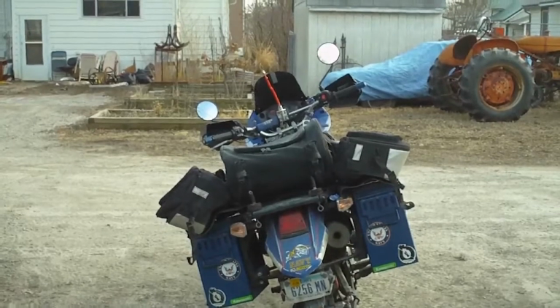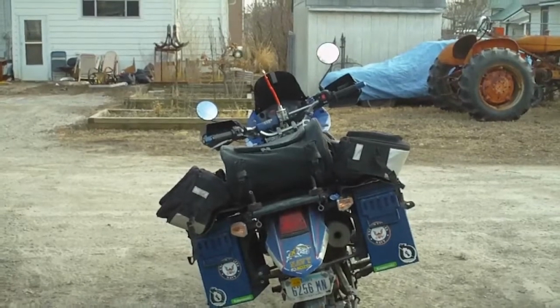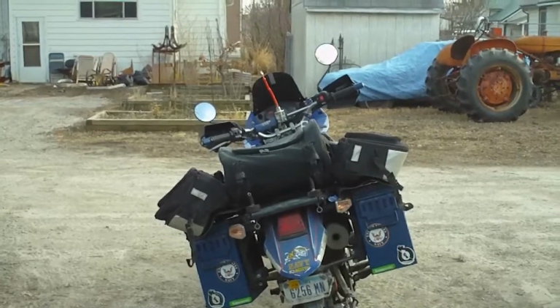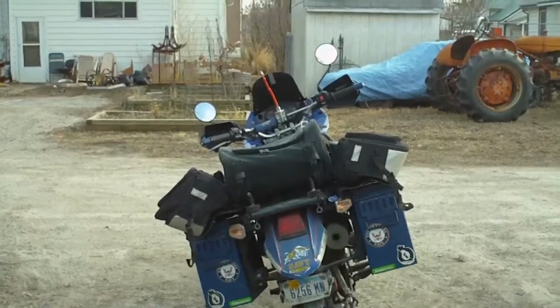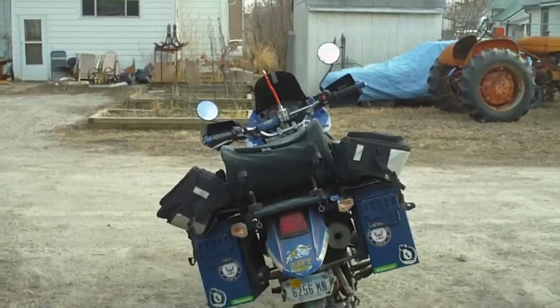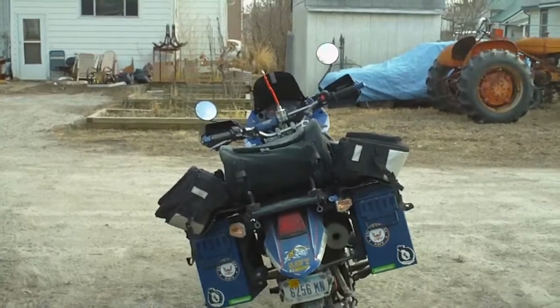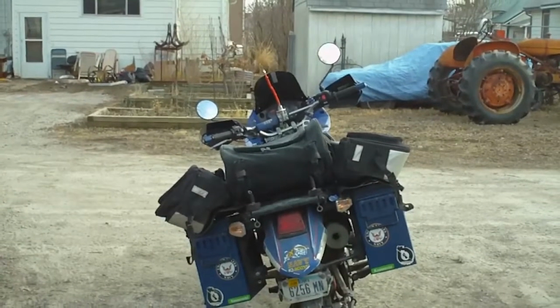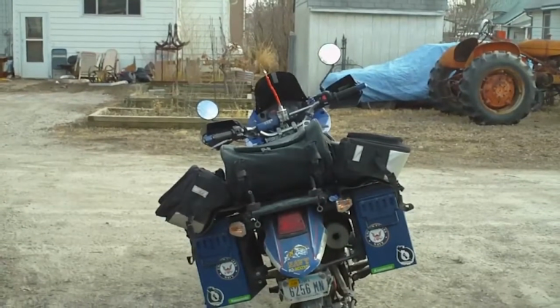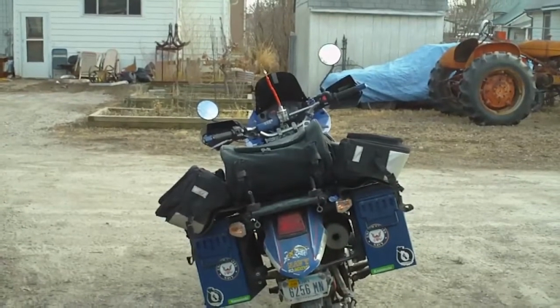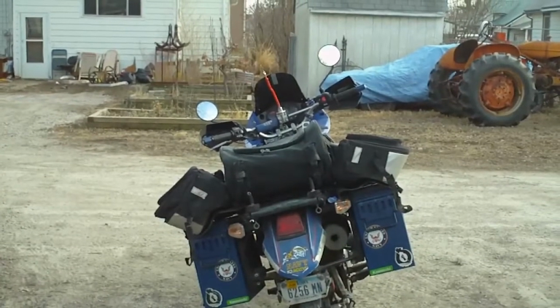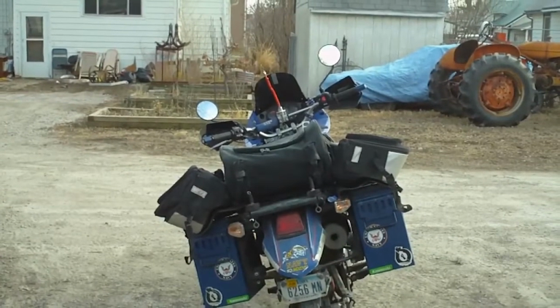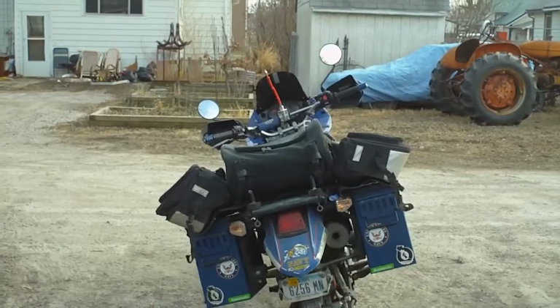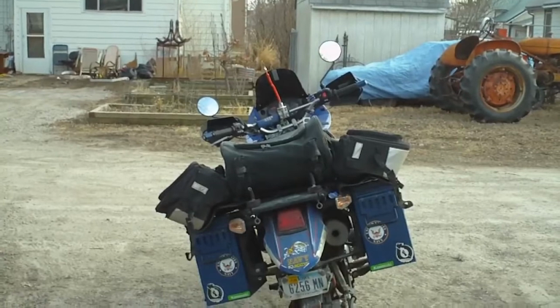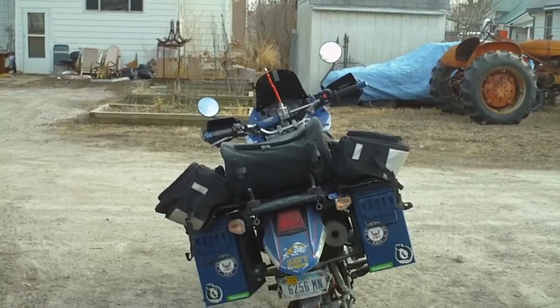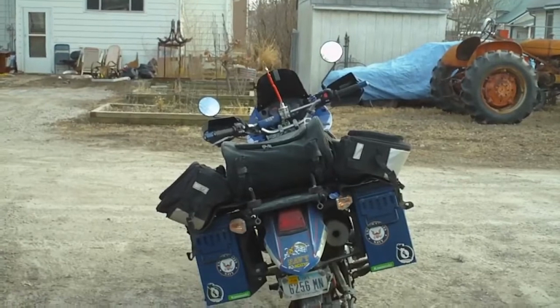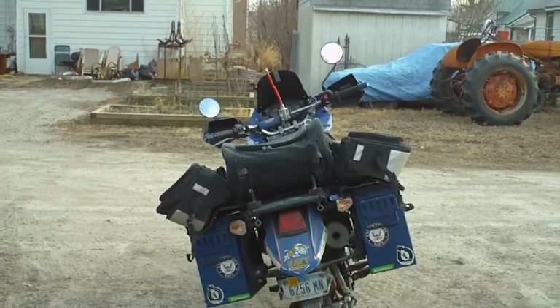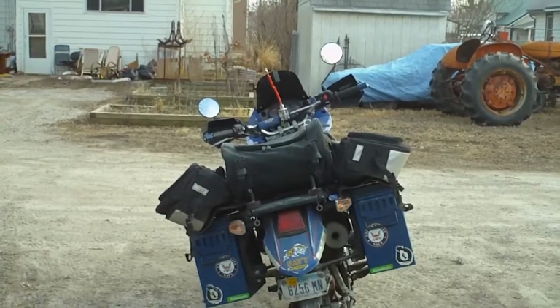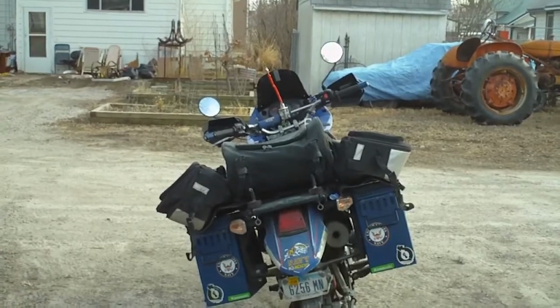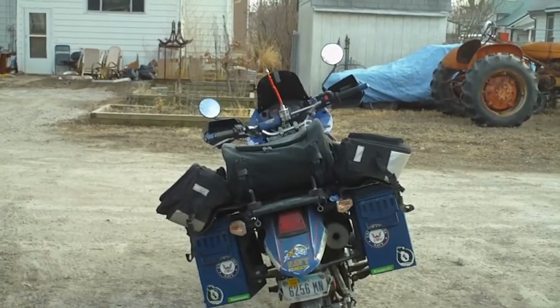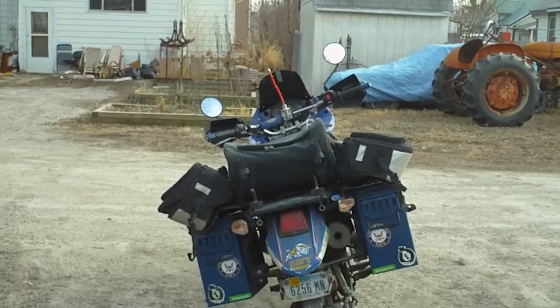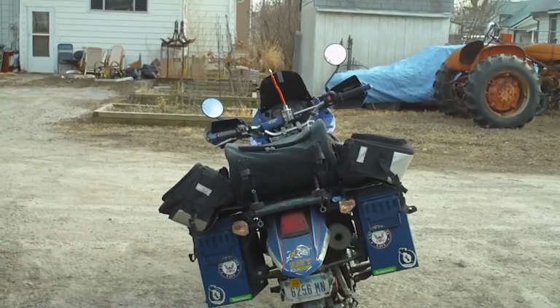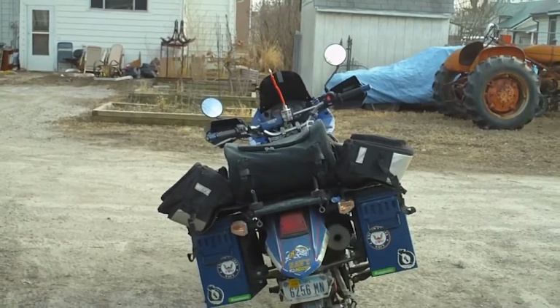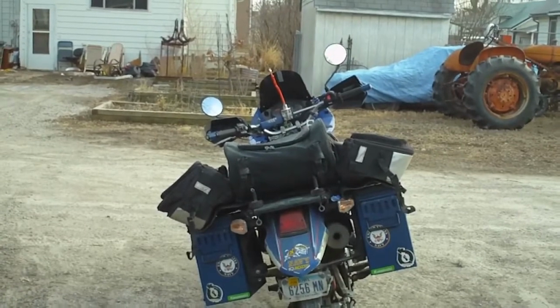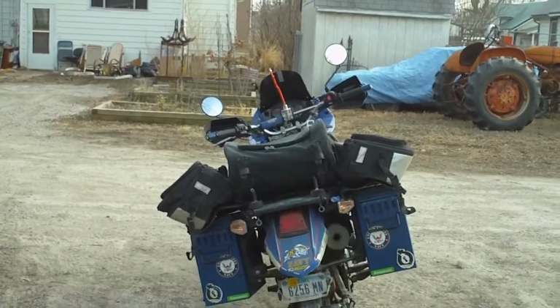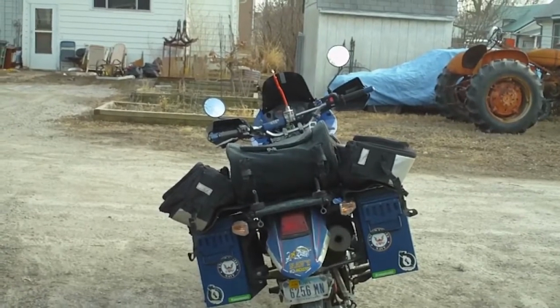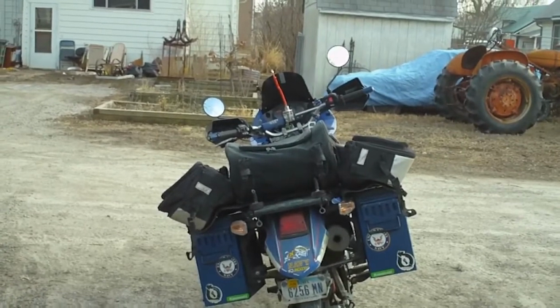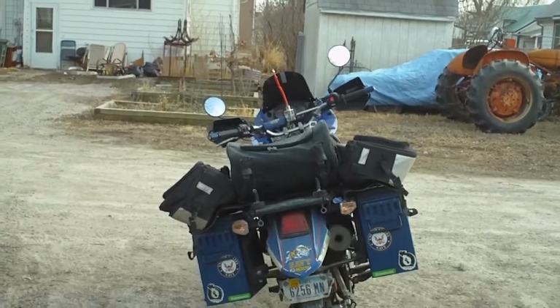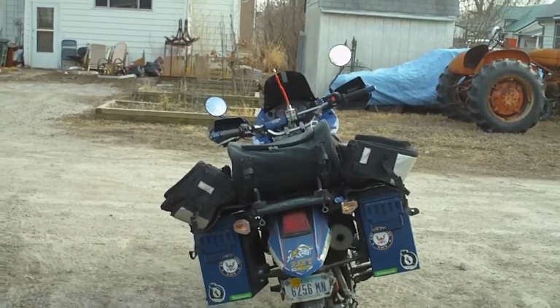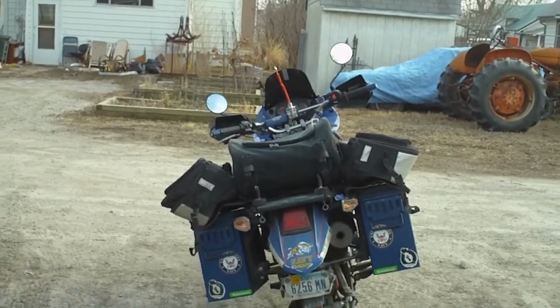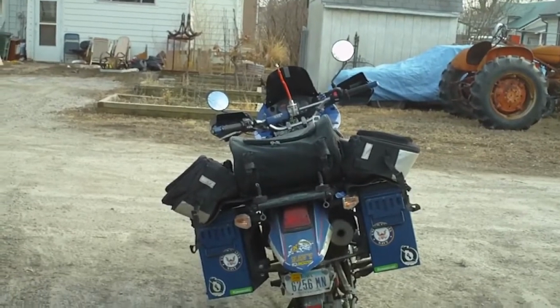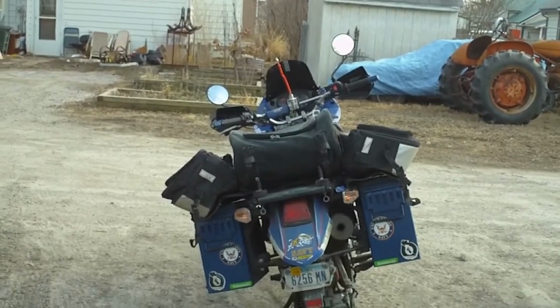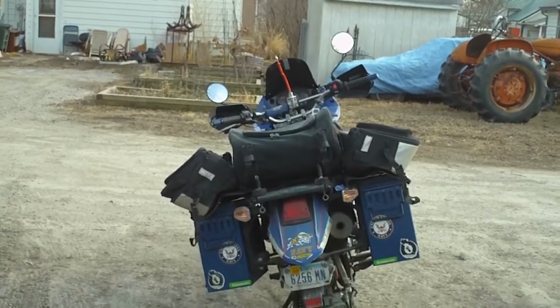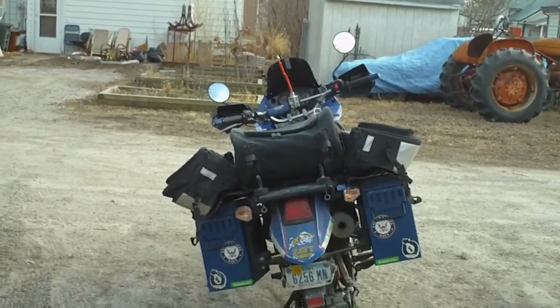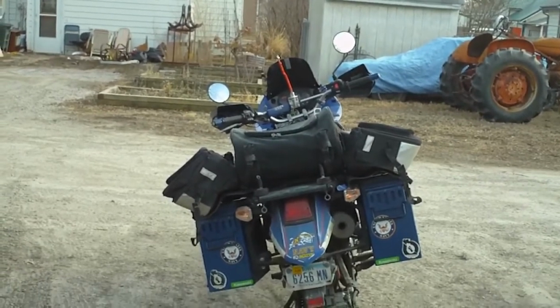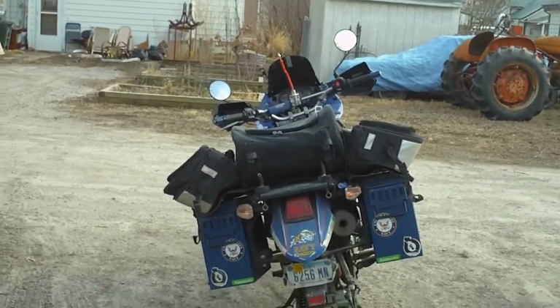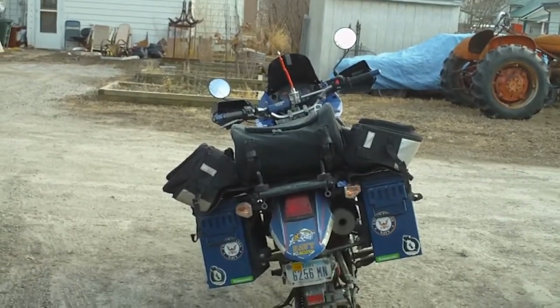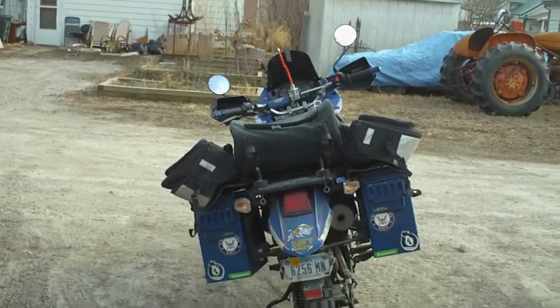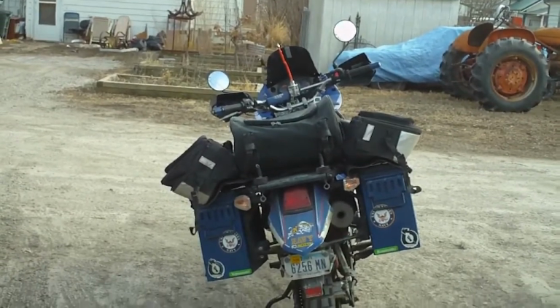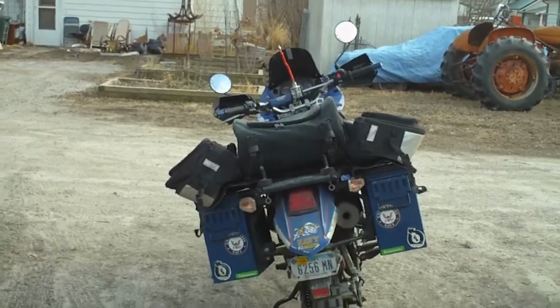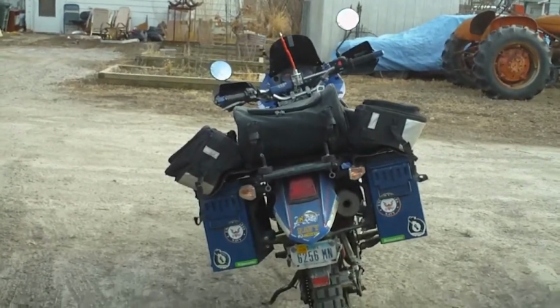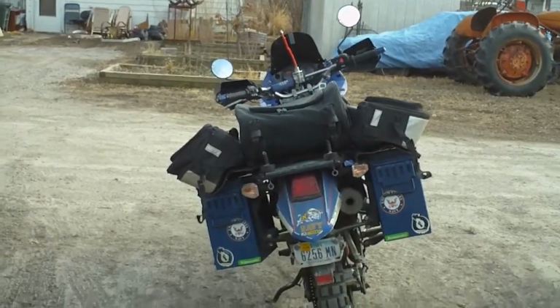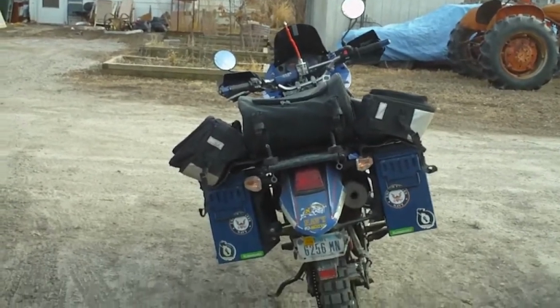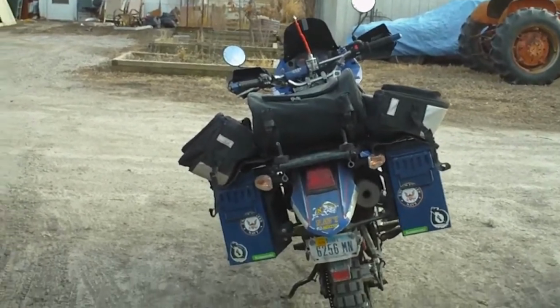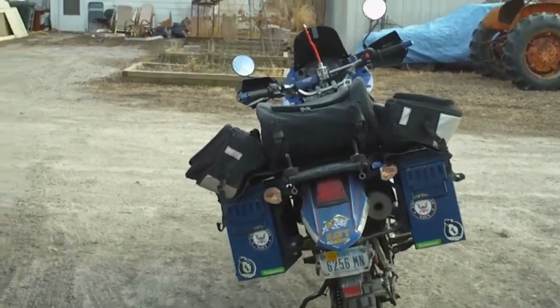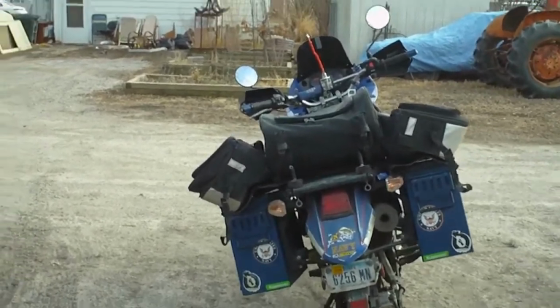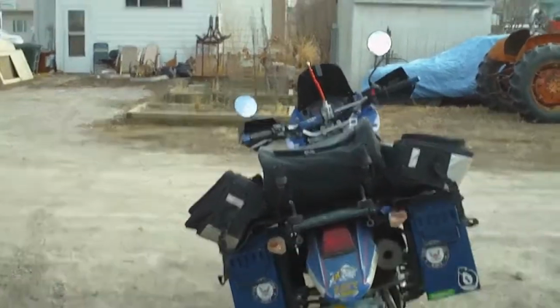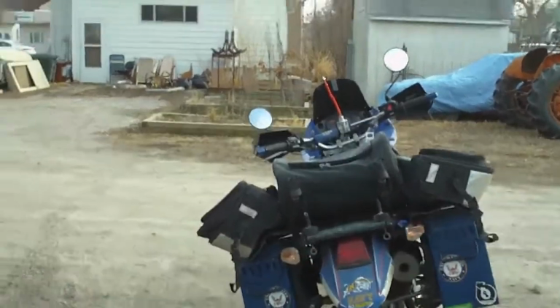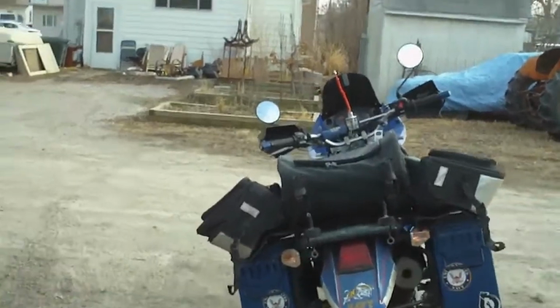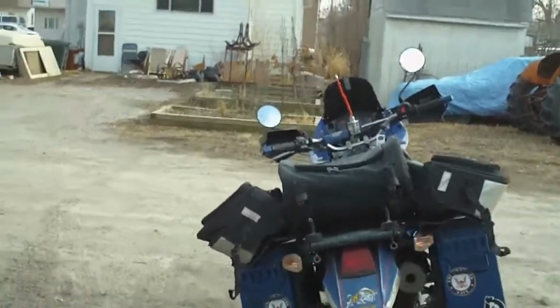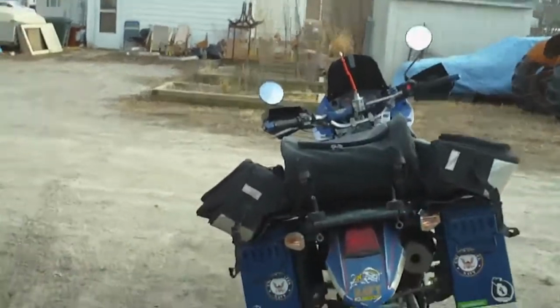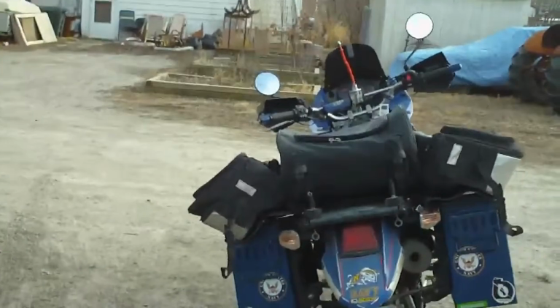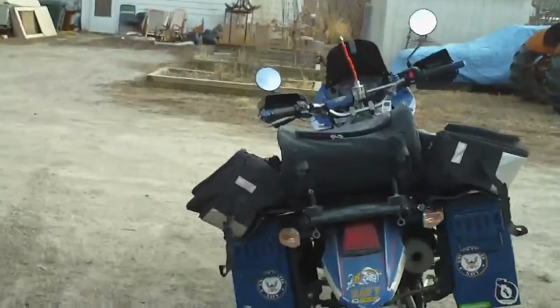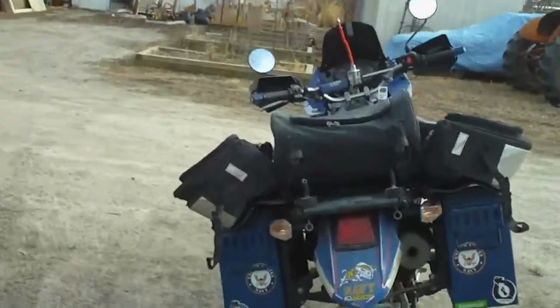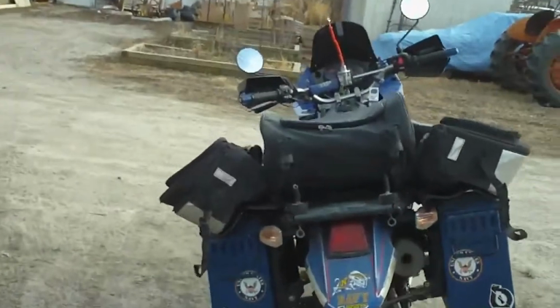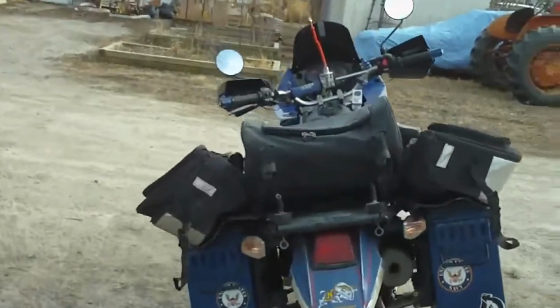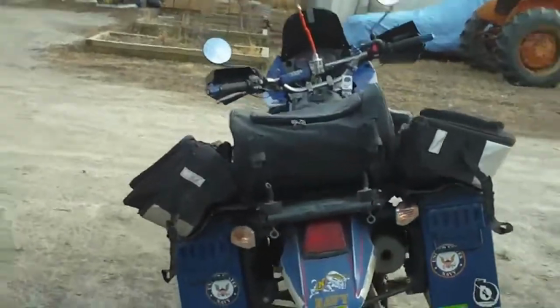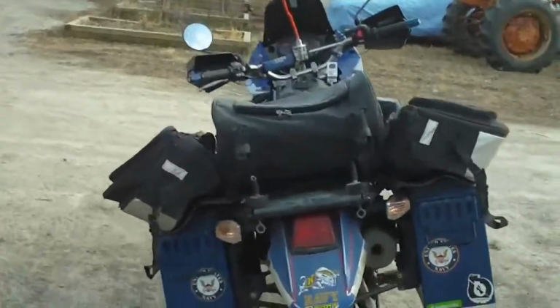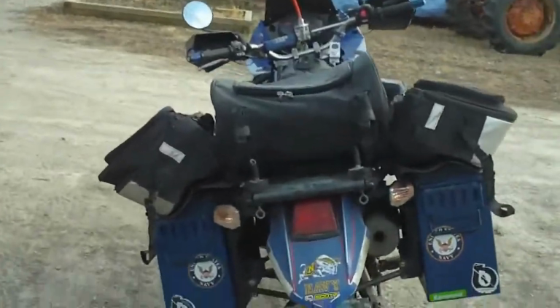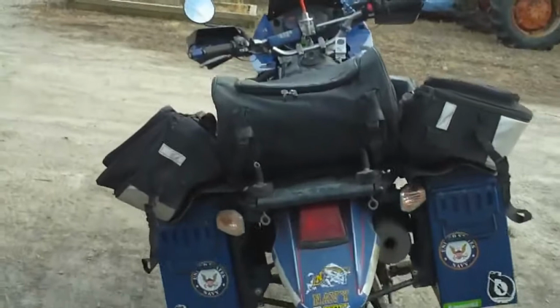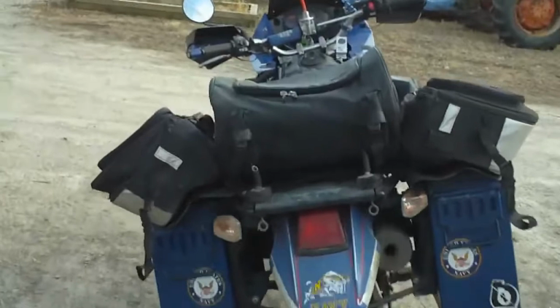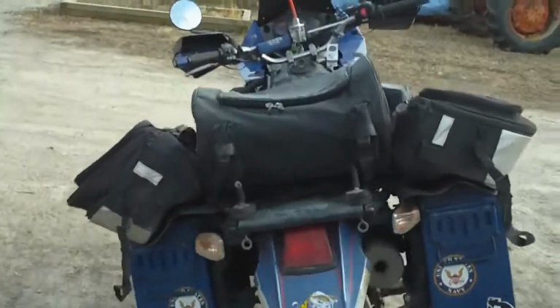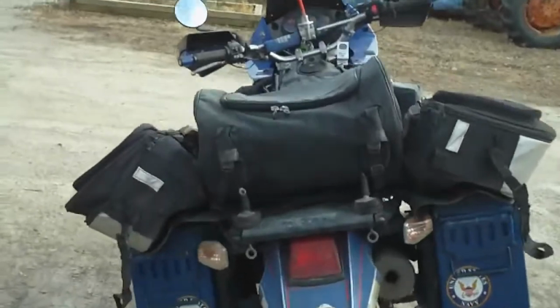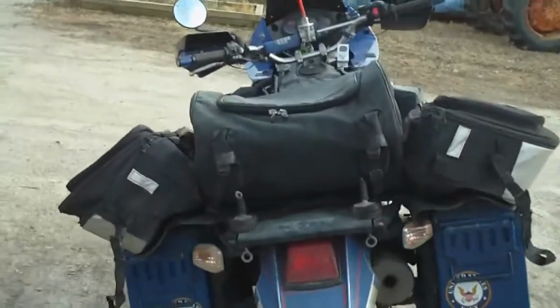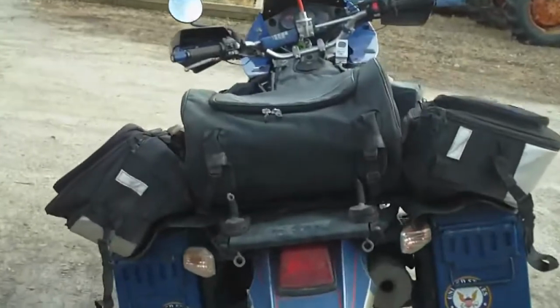Told you I was going to figure out a way to add more bags. More reflective material.